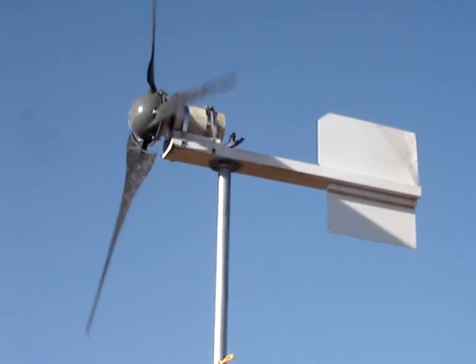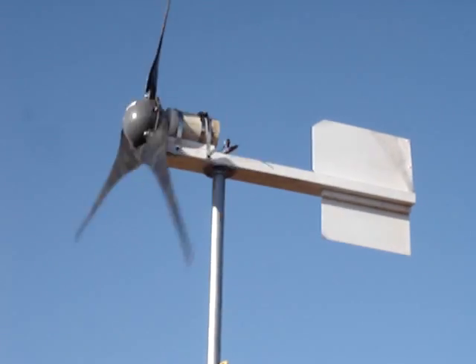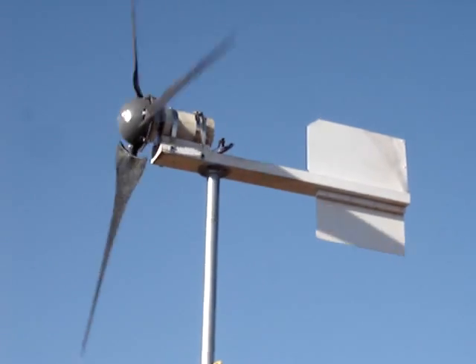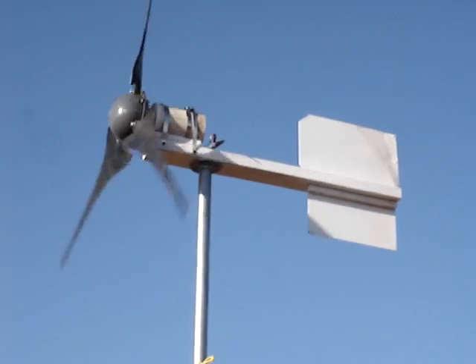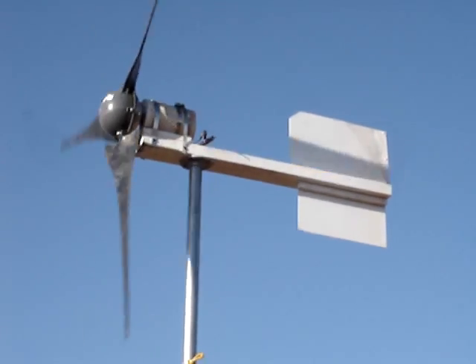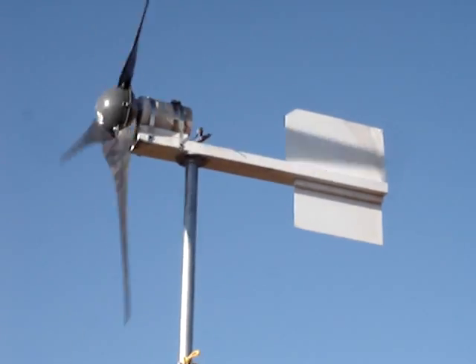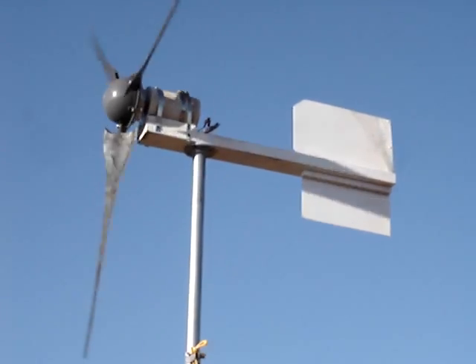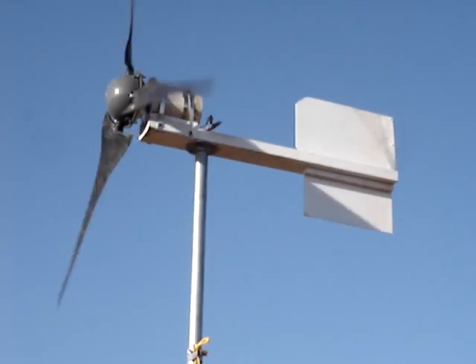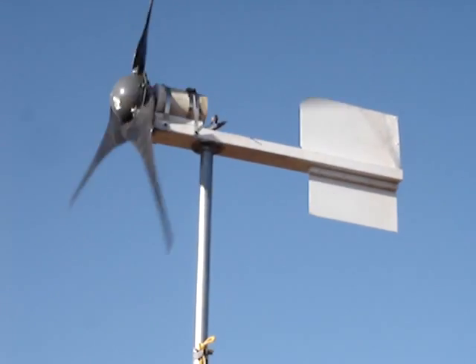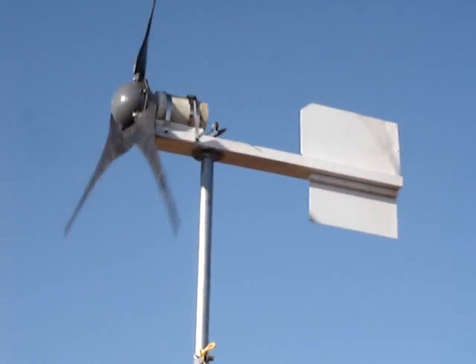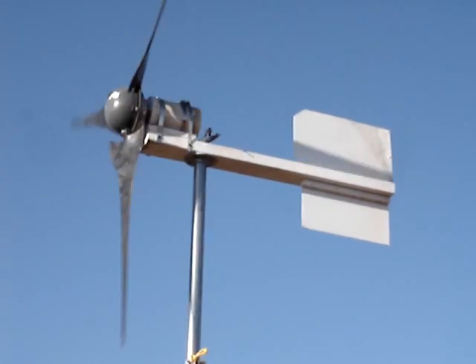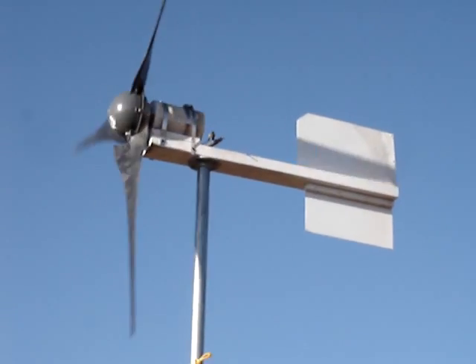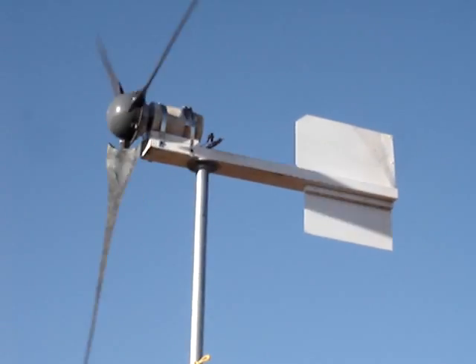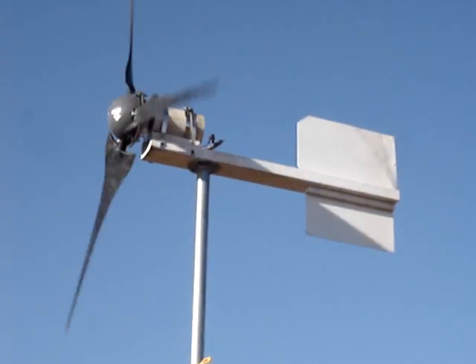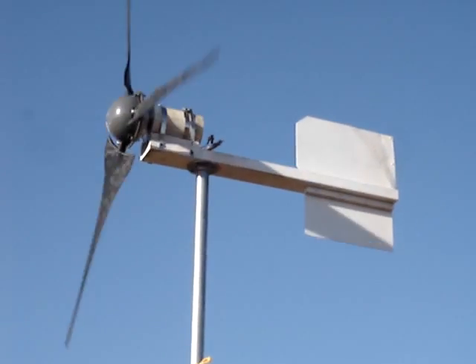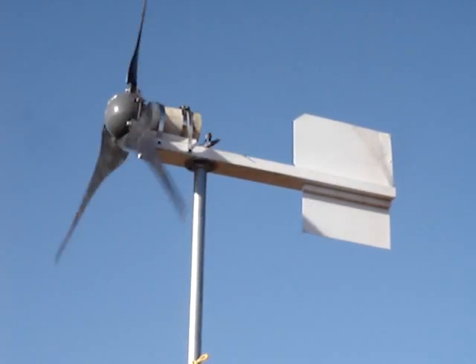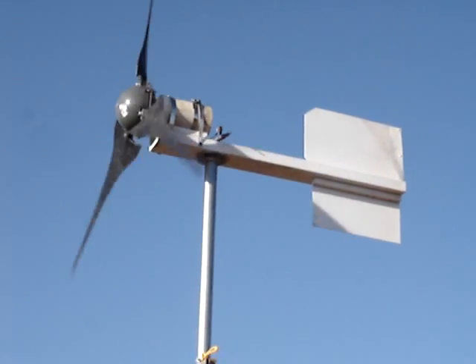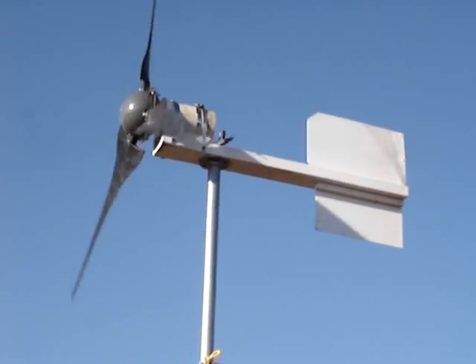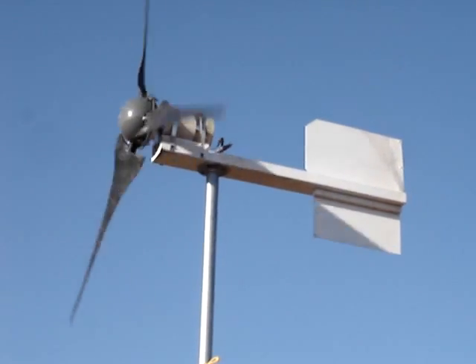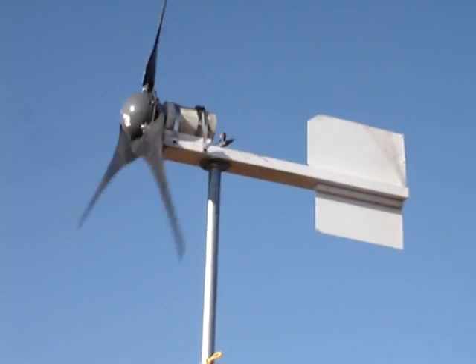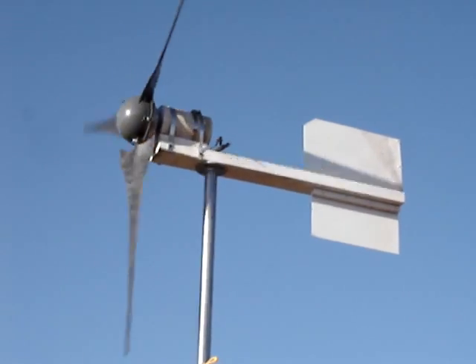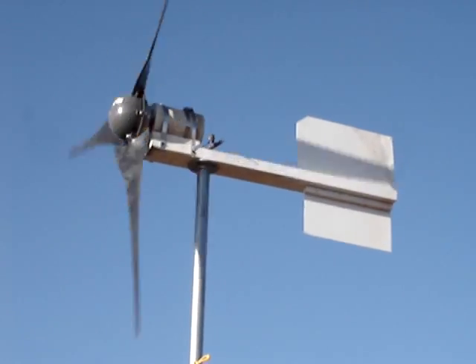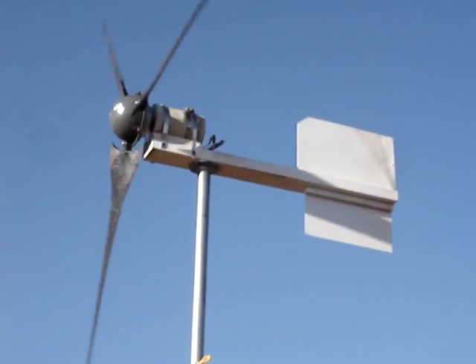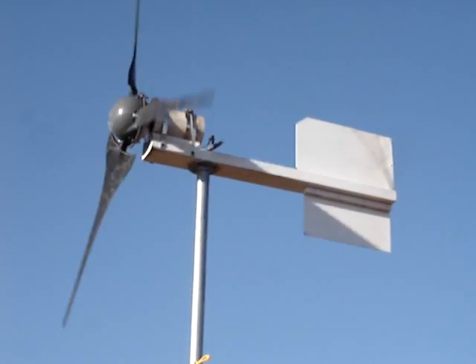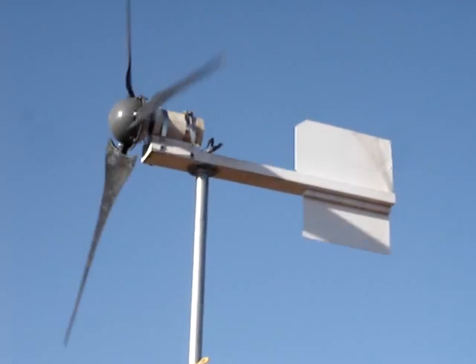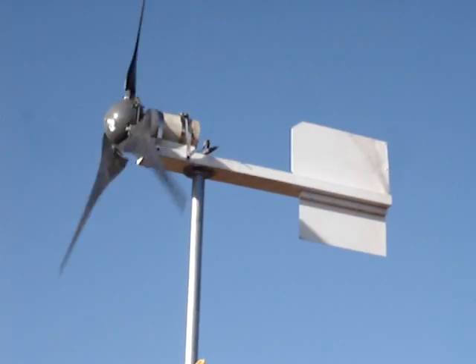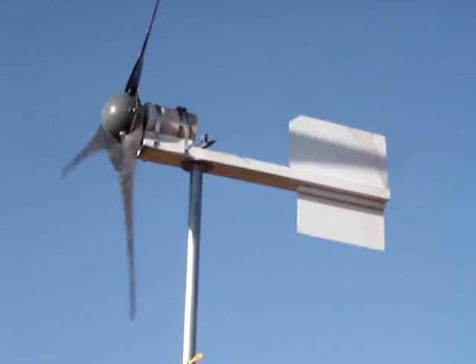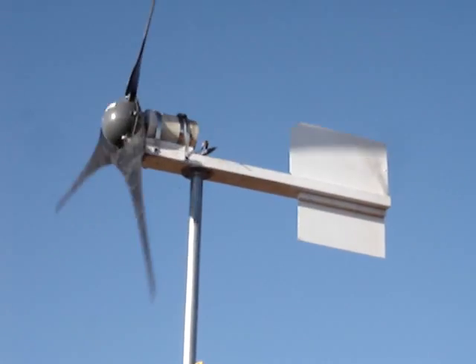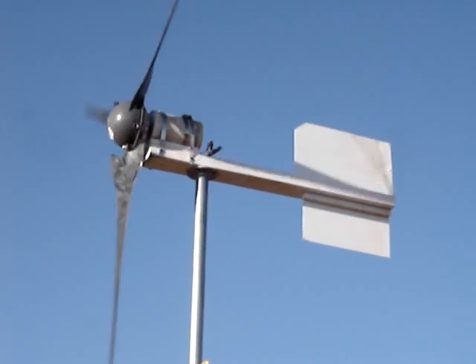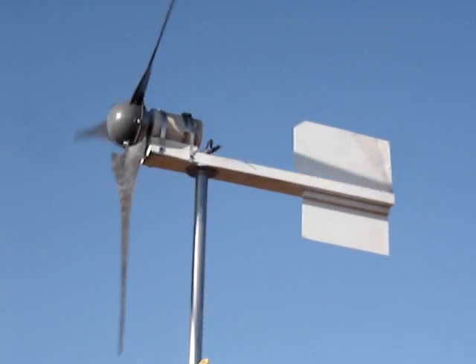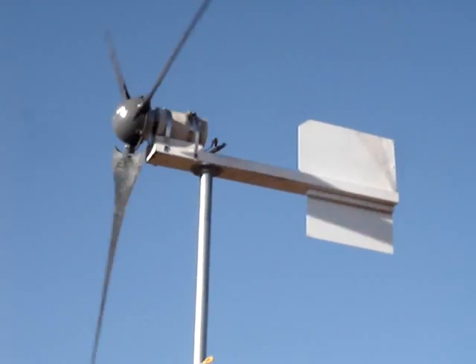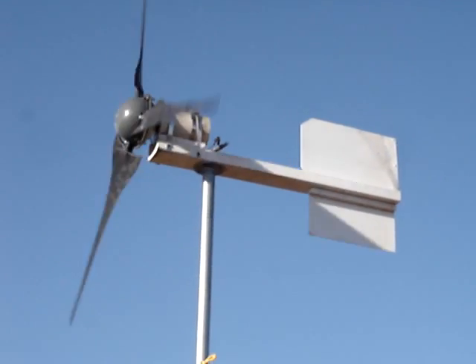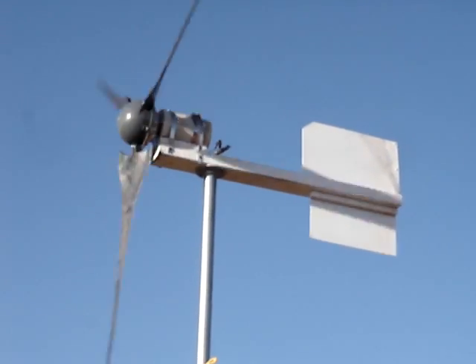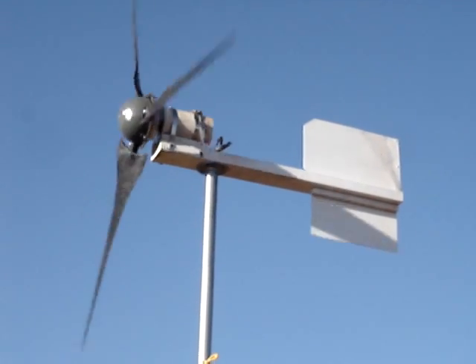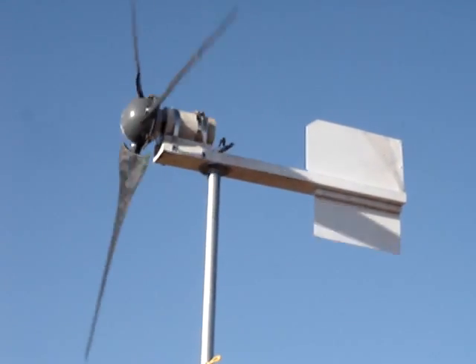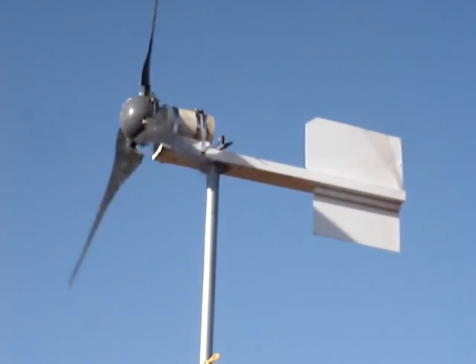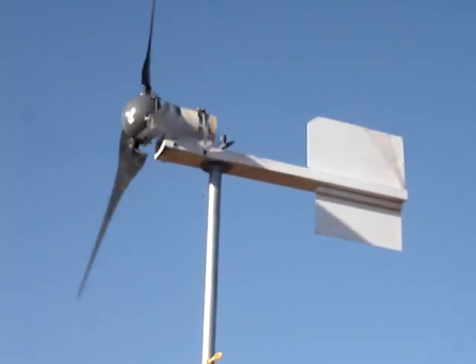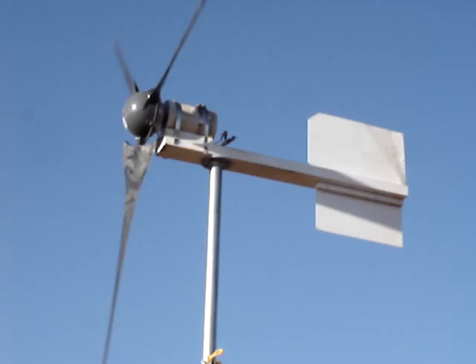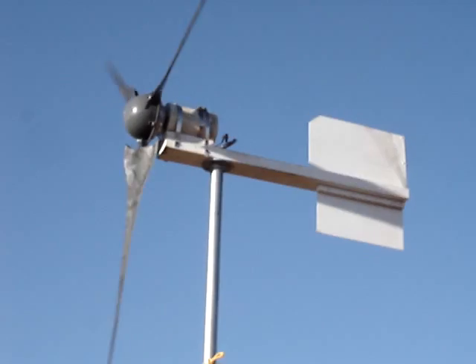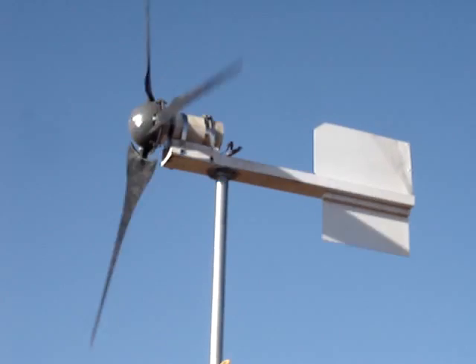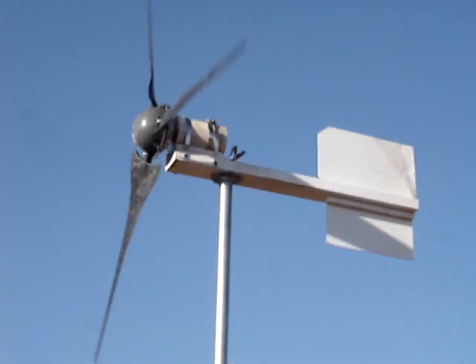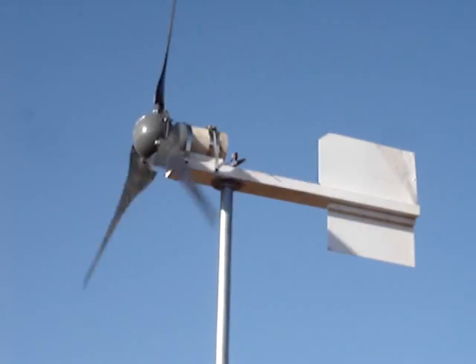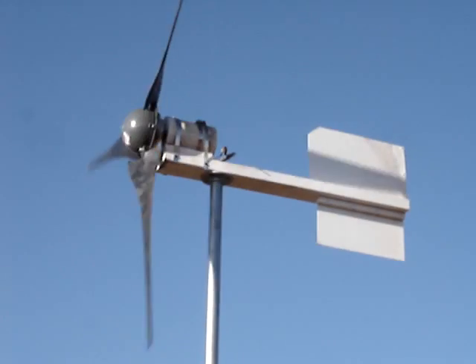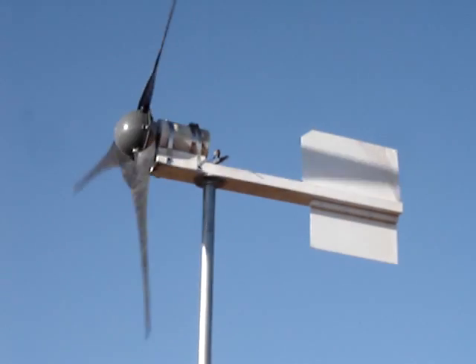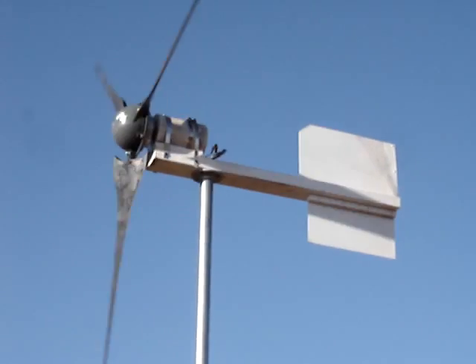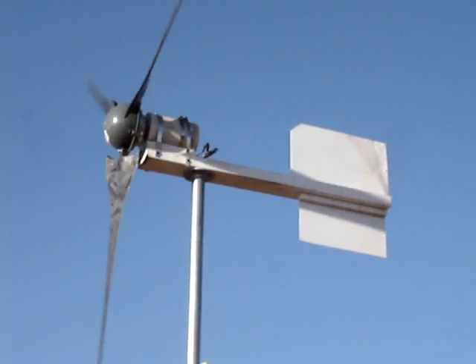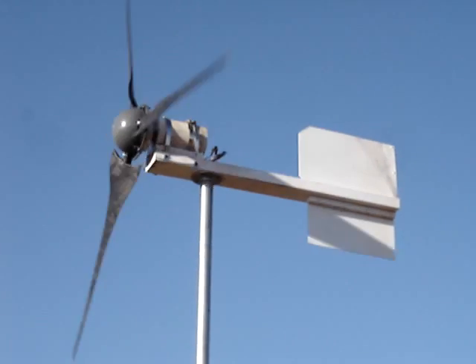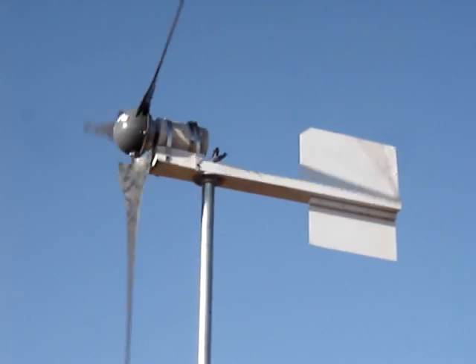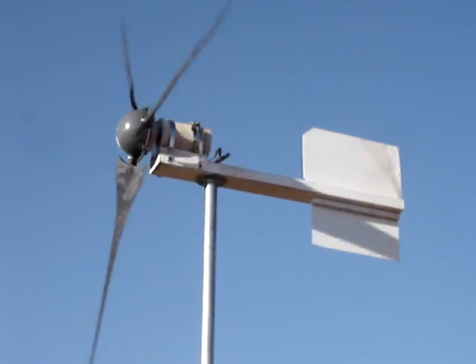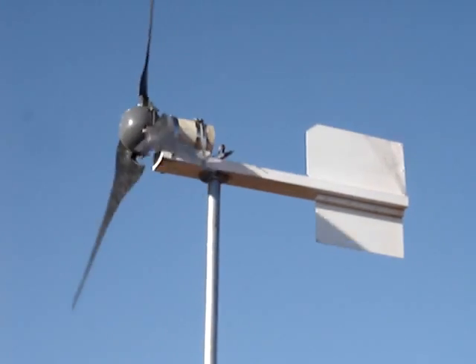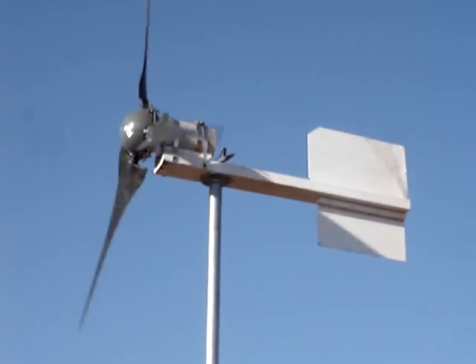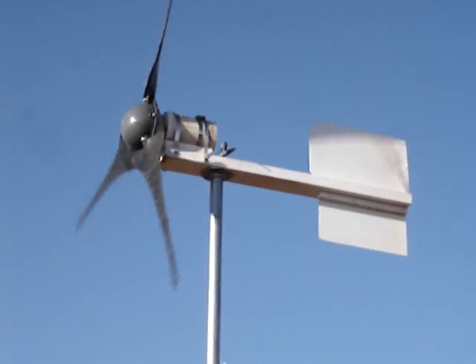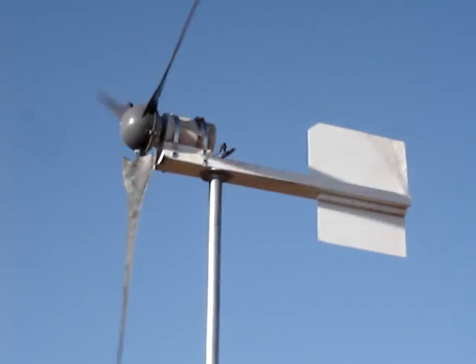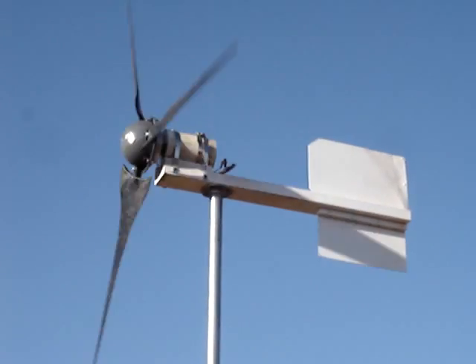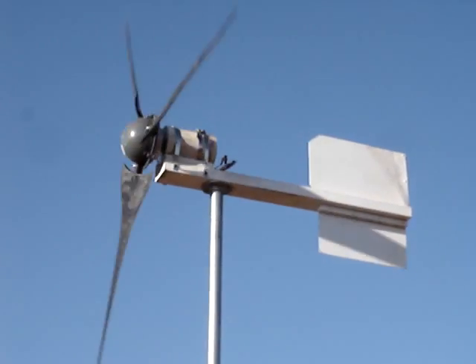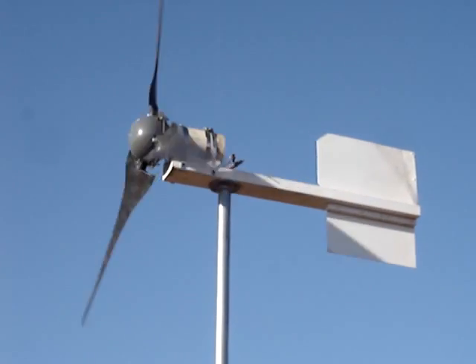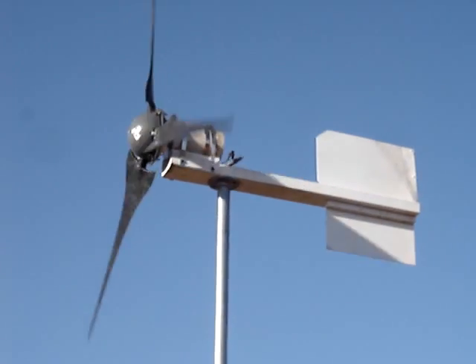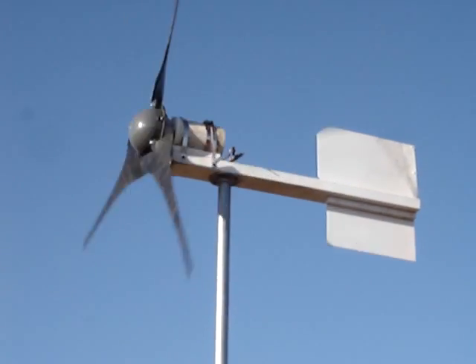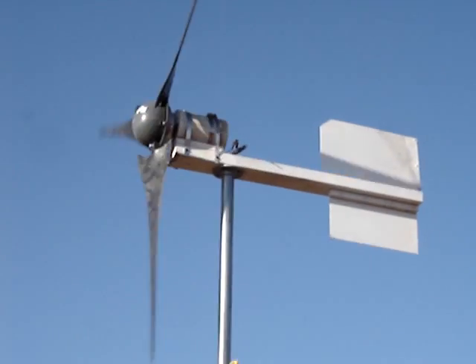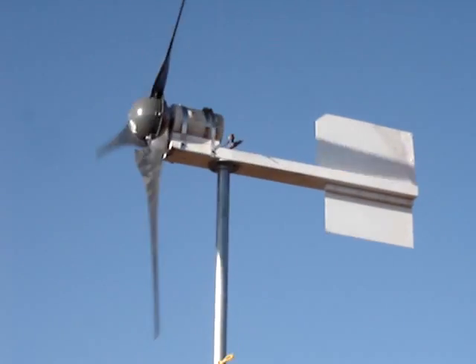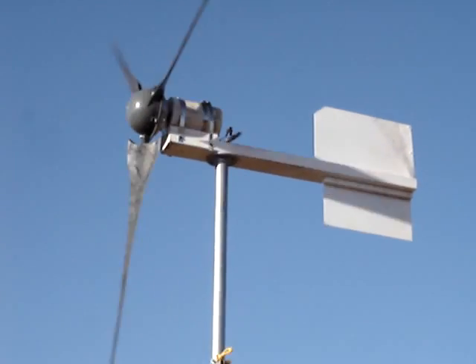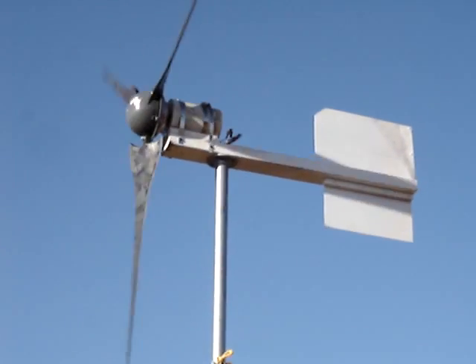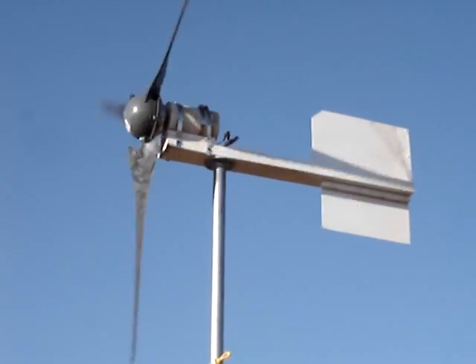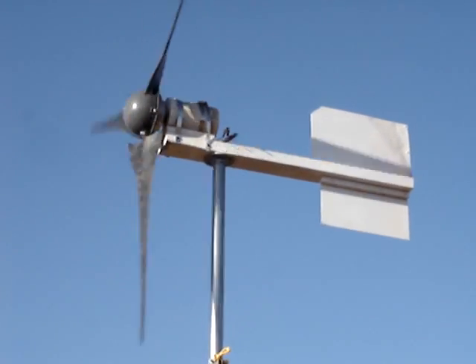Here's the old wind turbine spinning away. I made a modification to it — I have finally got around to installing a nose cone on it.